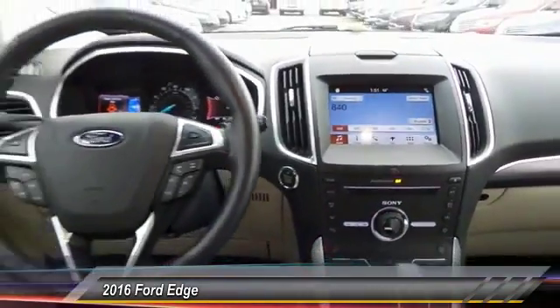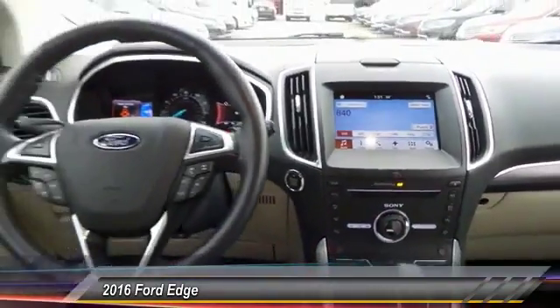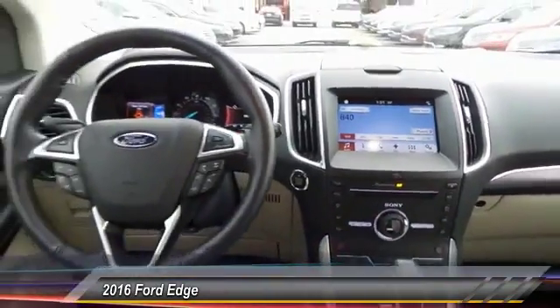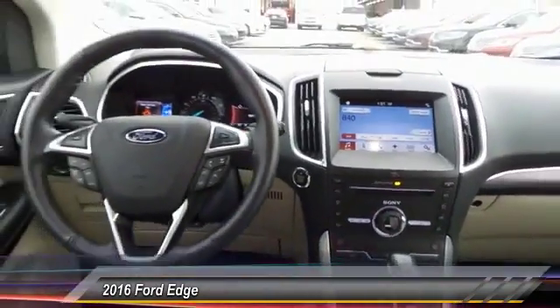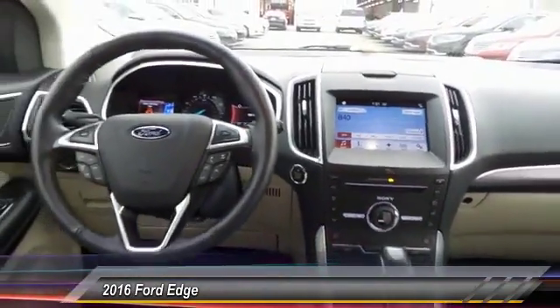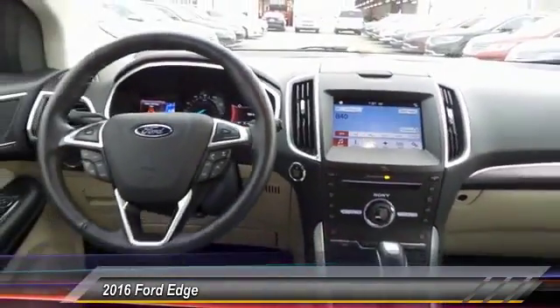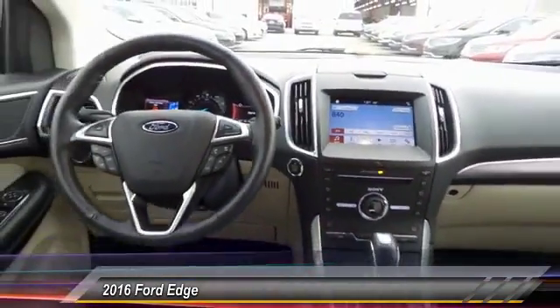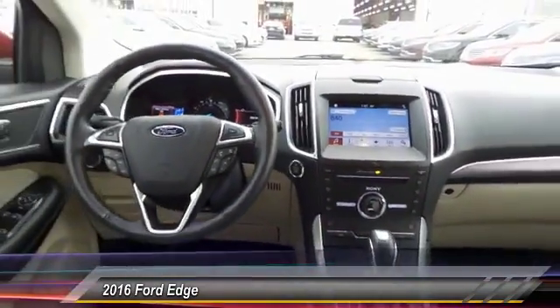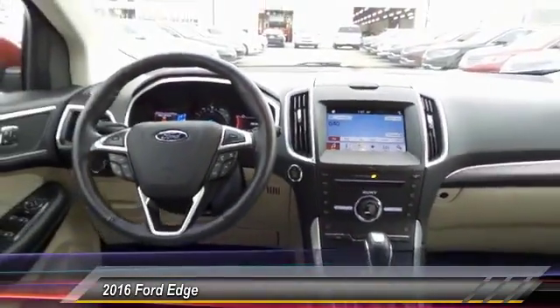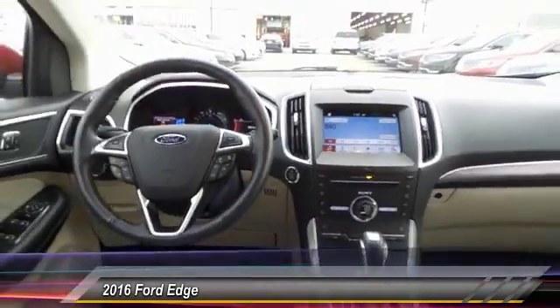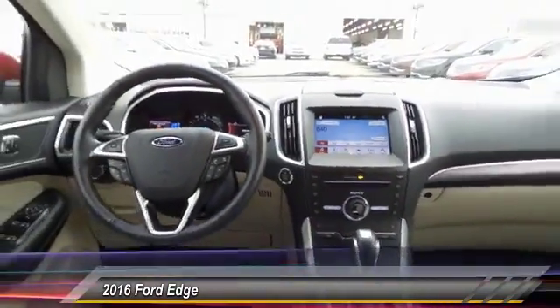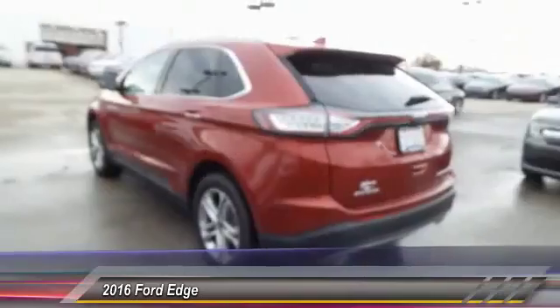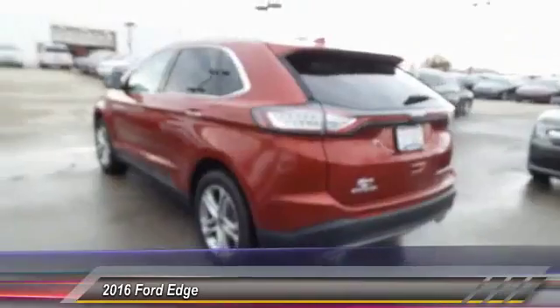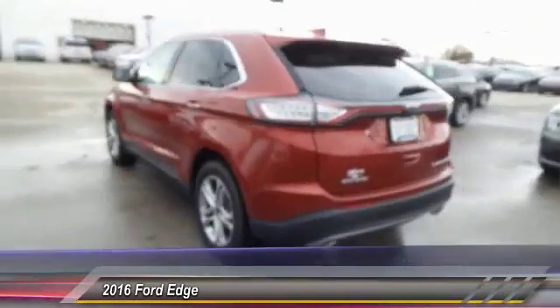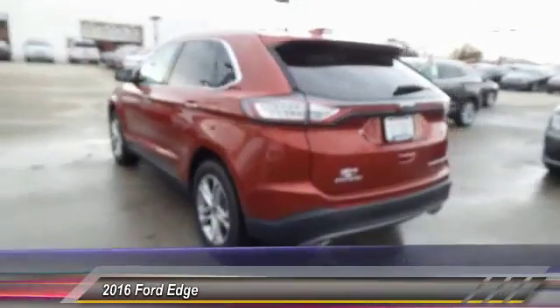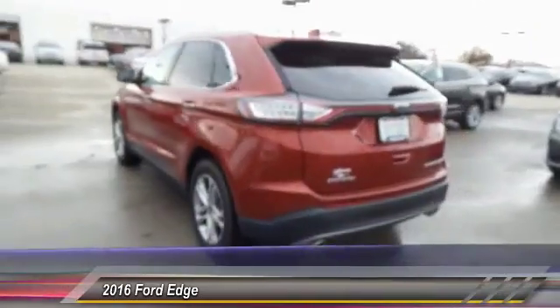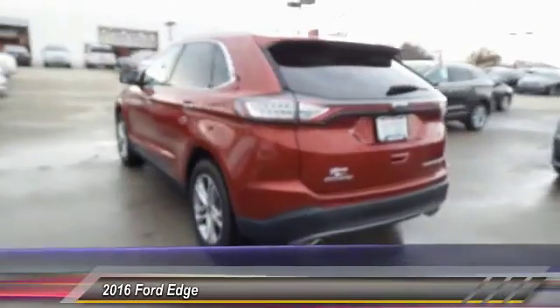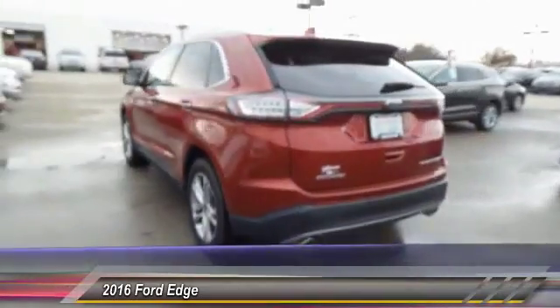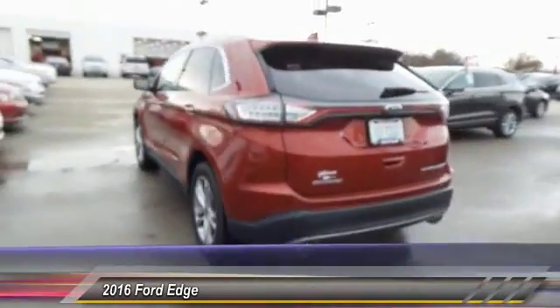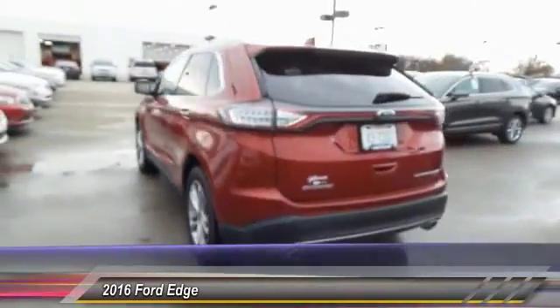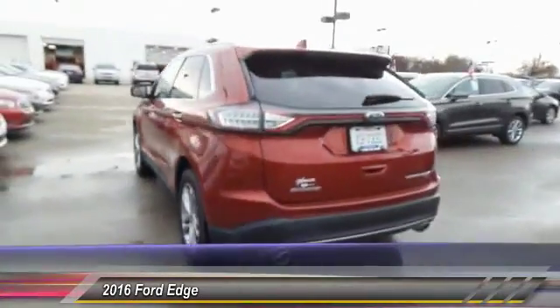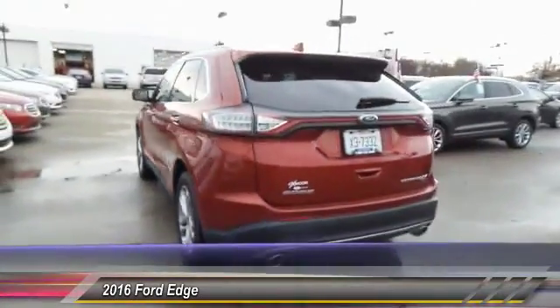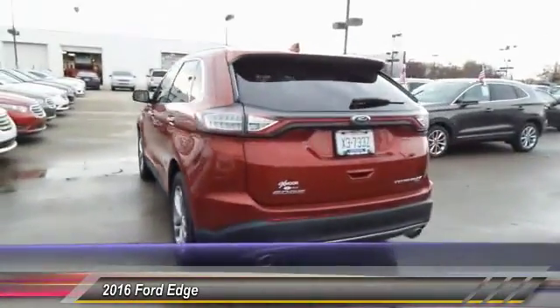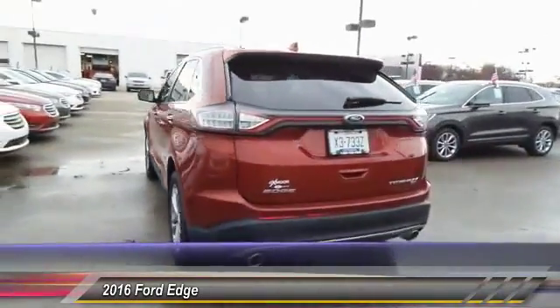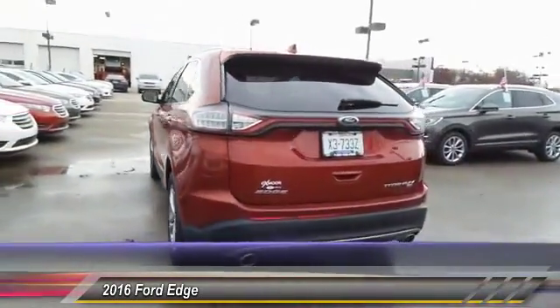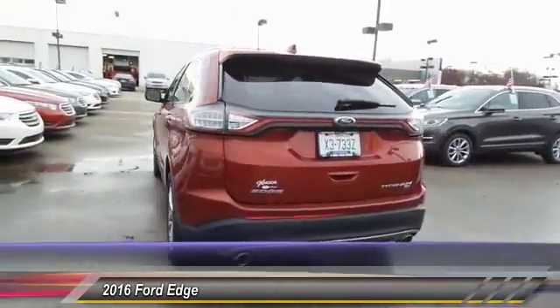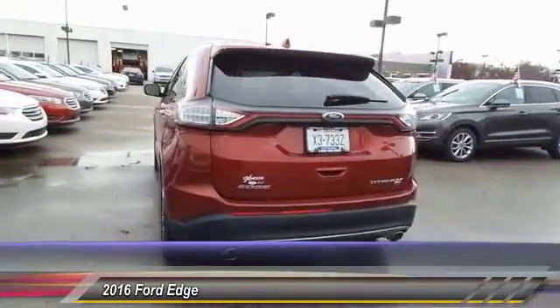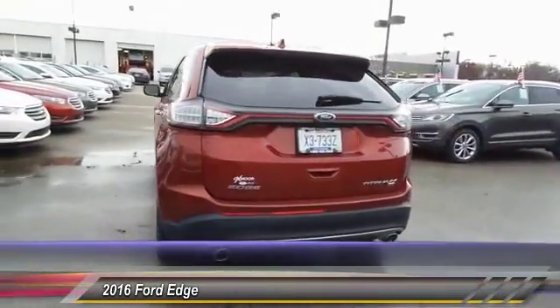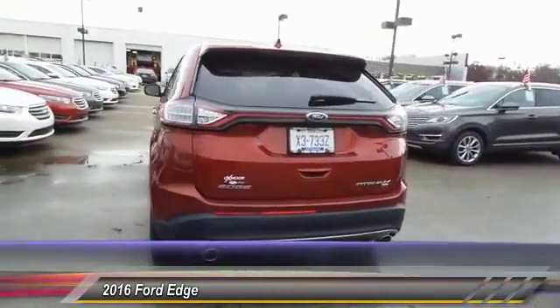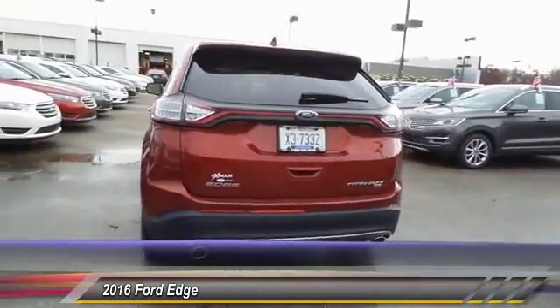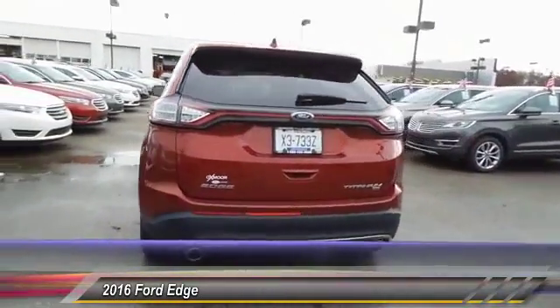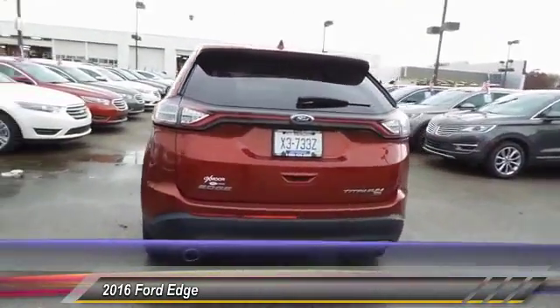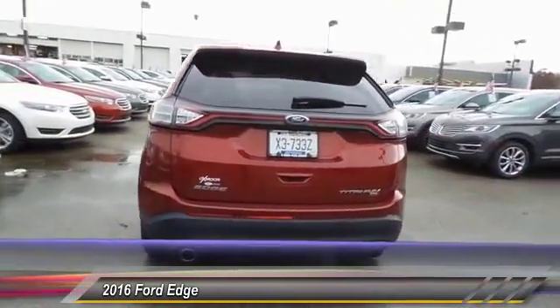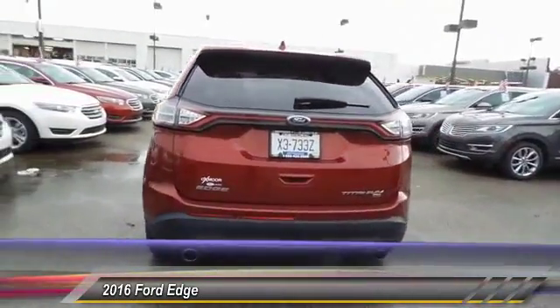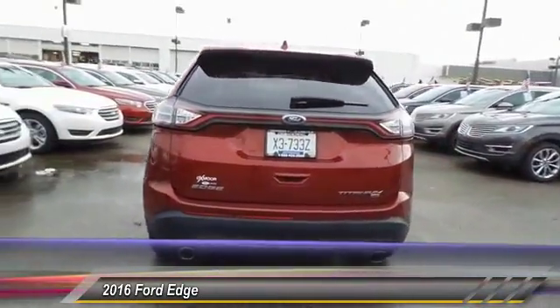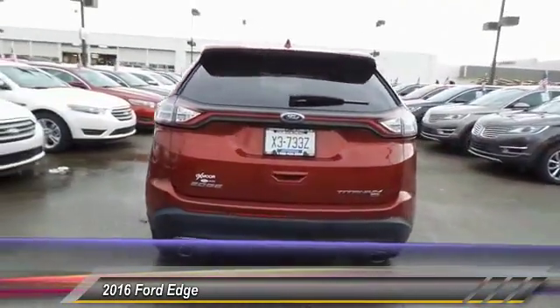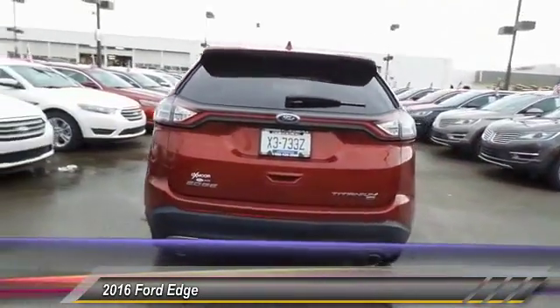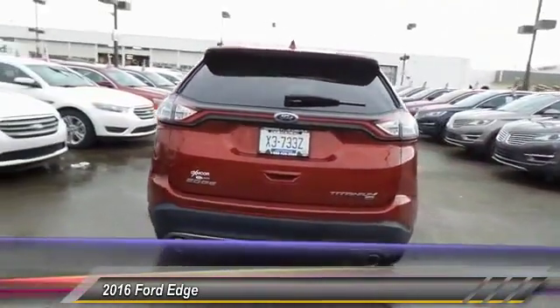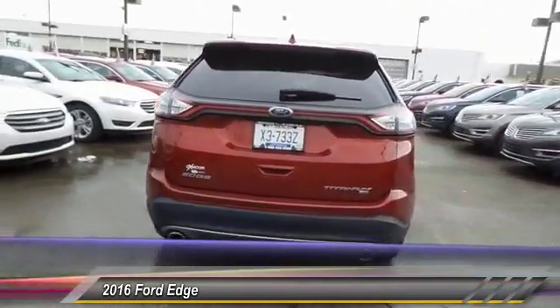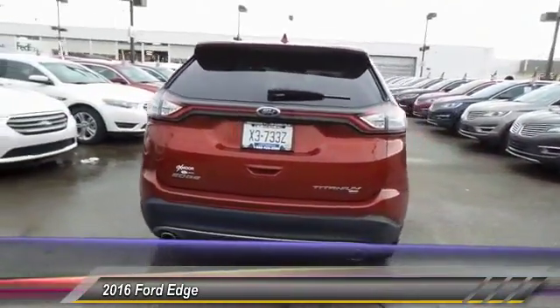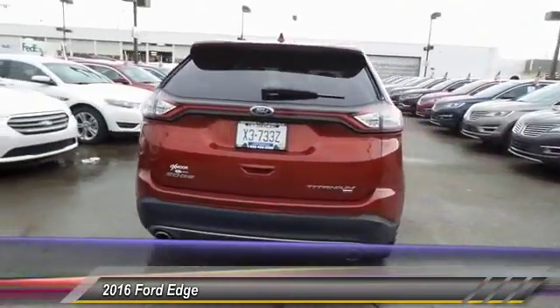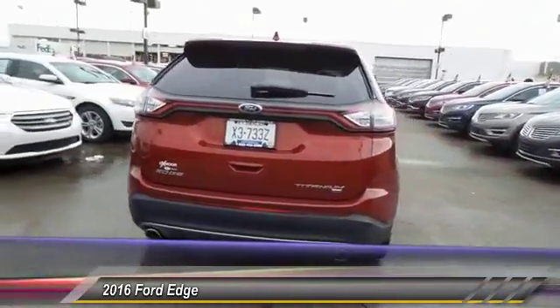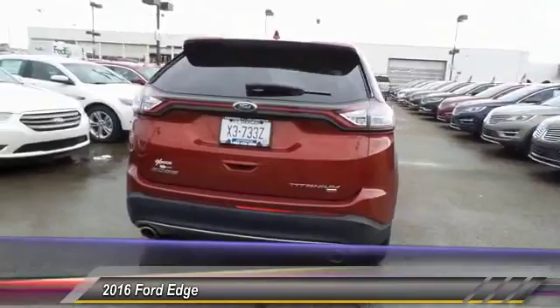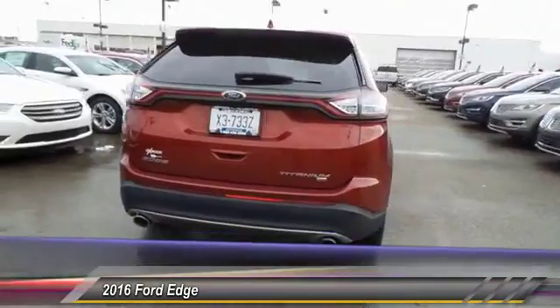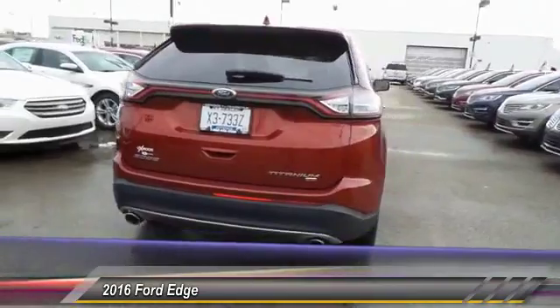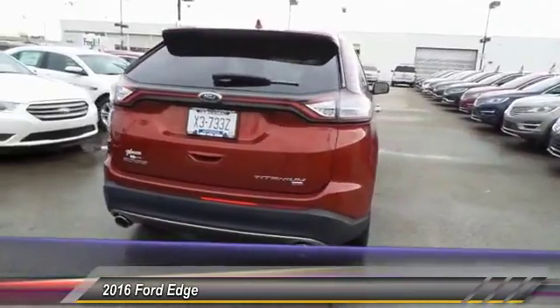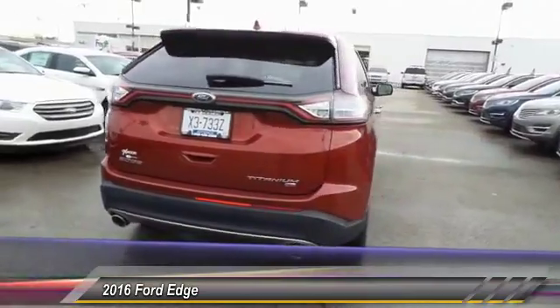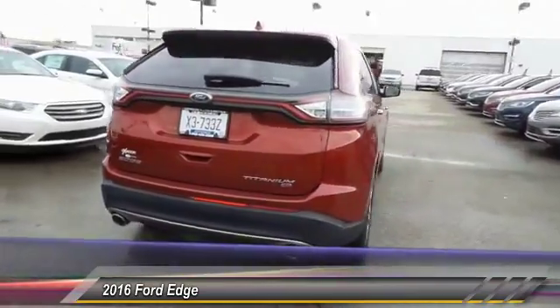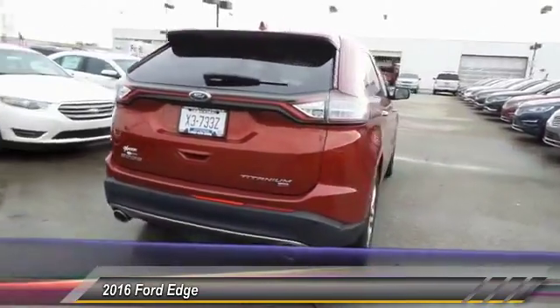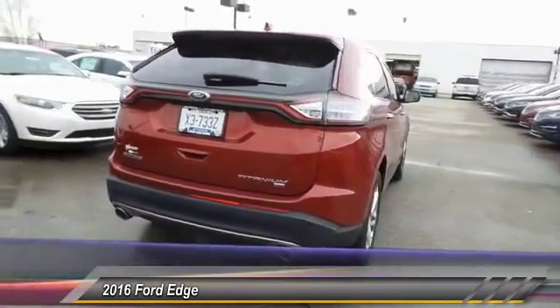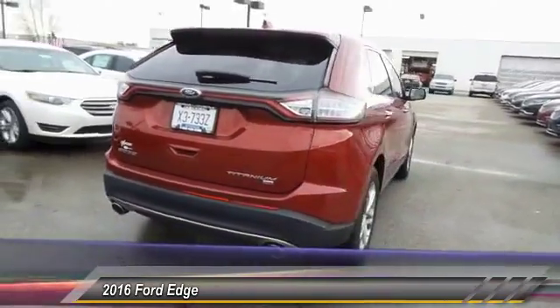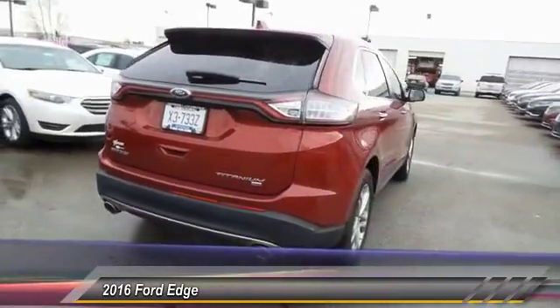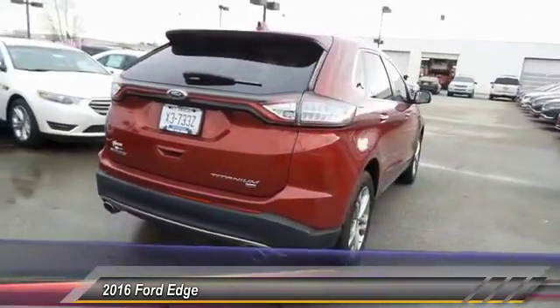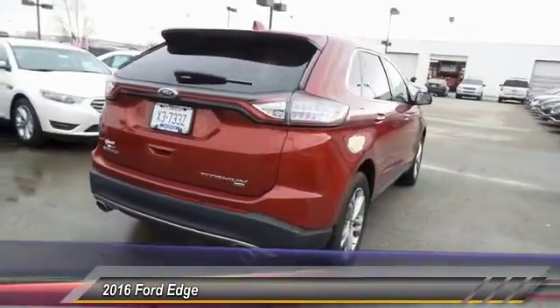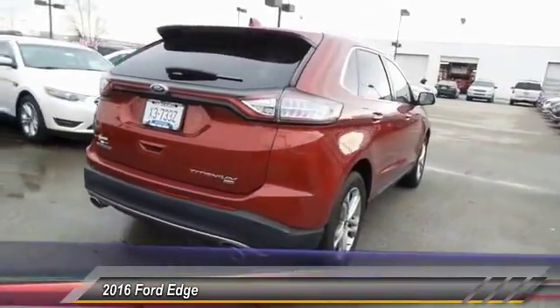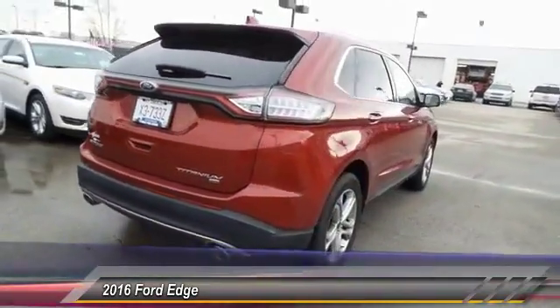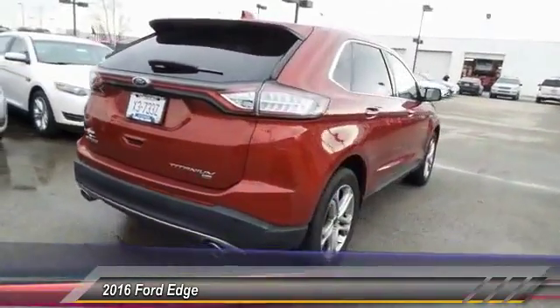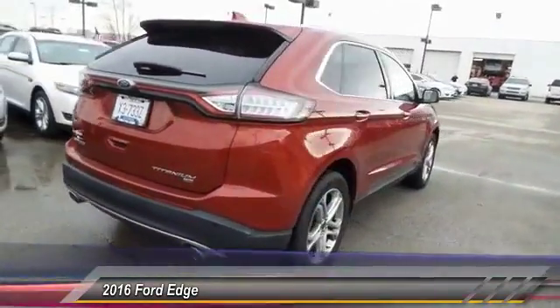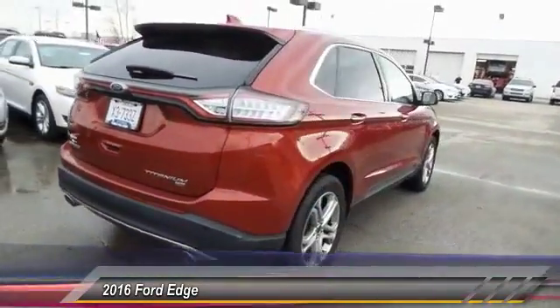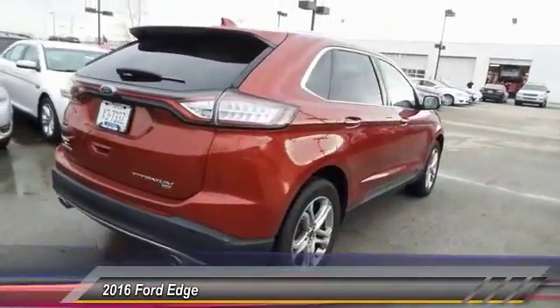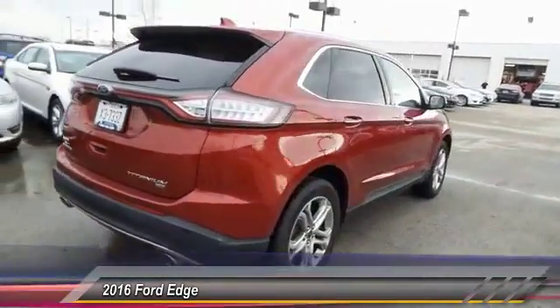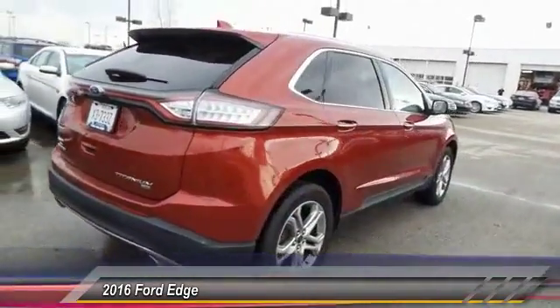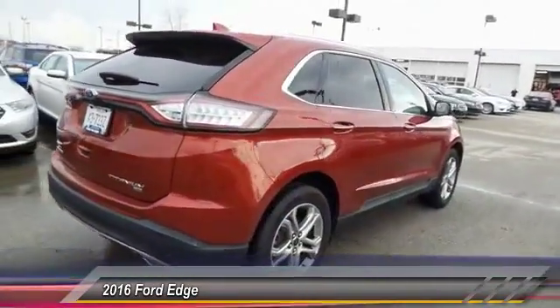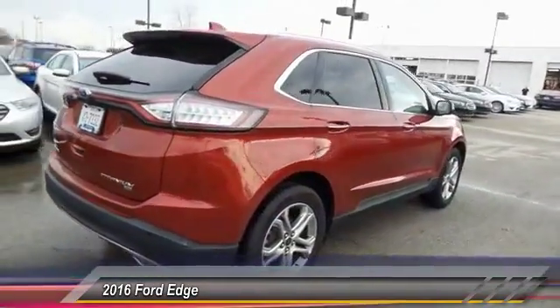One owner. A vehicle like this doesn't come along every day. Come in and get it before someone else does.